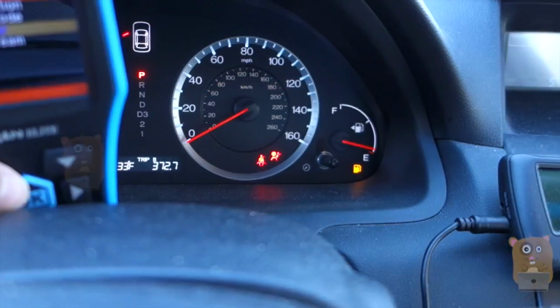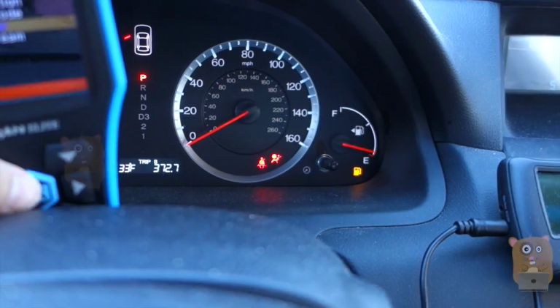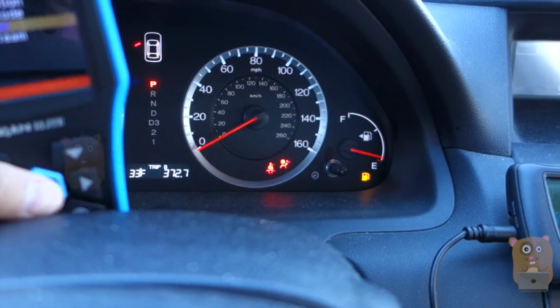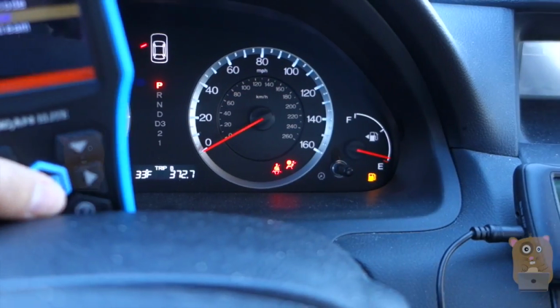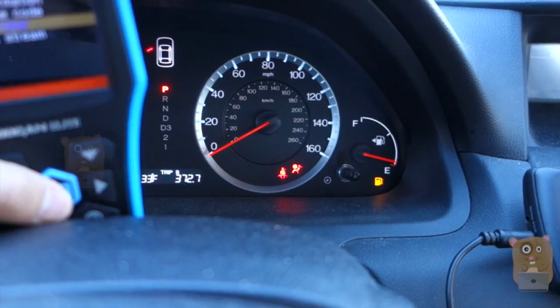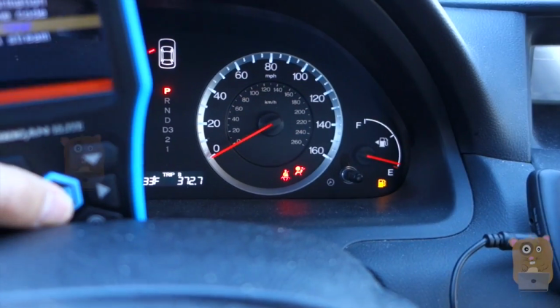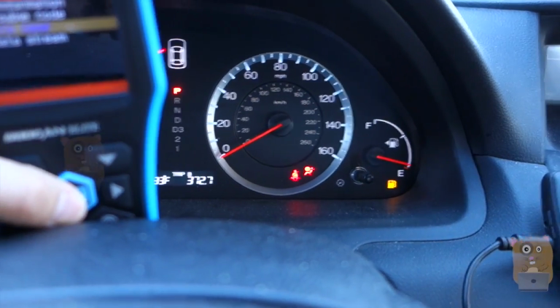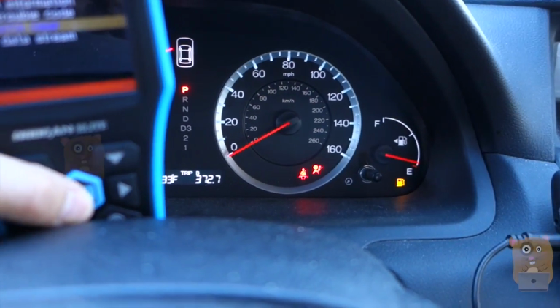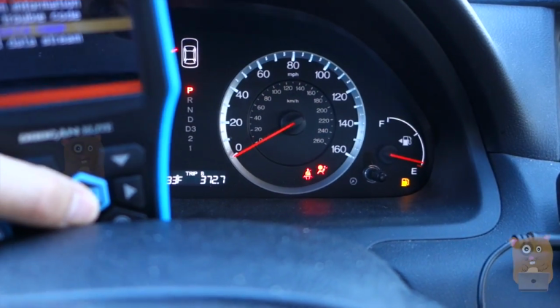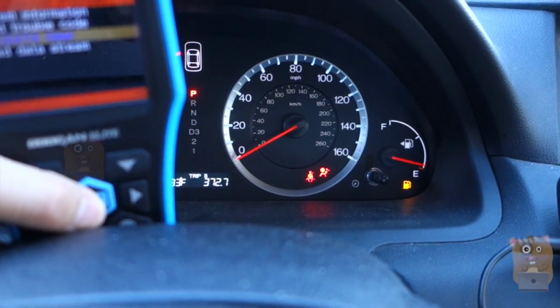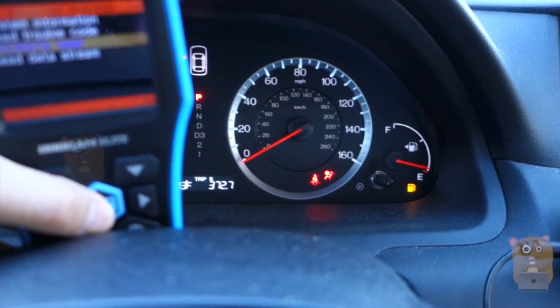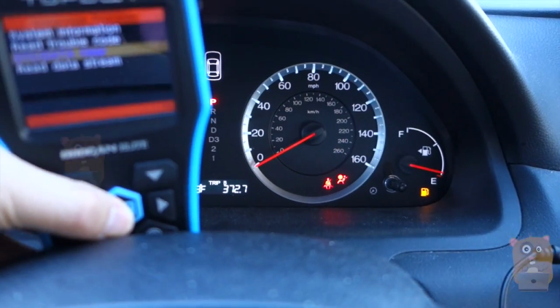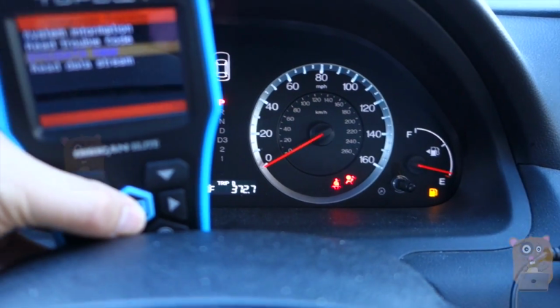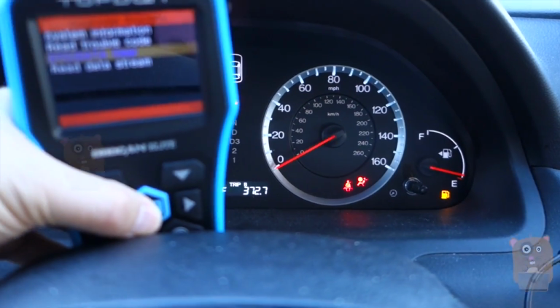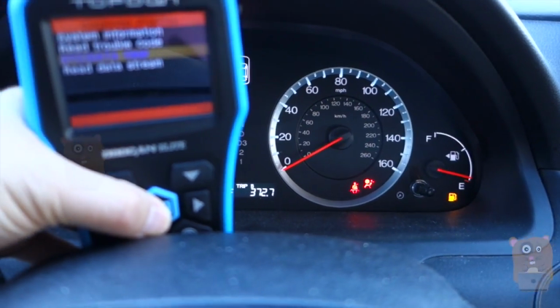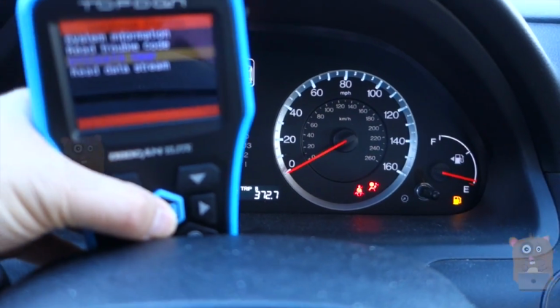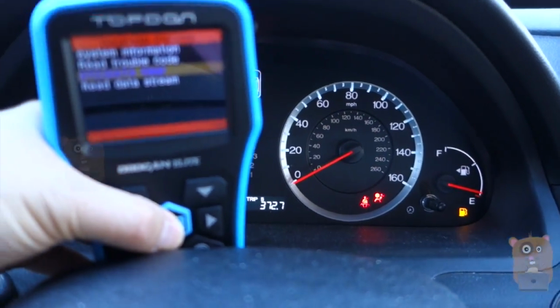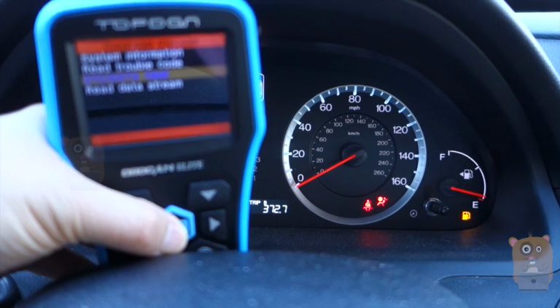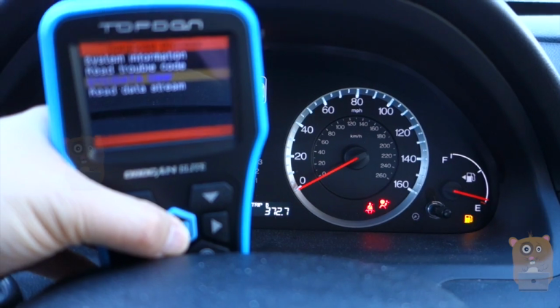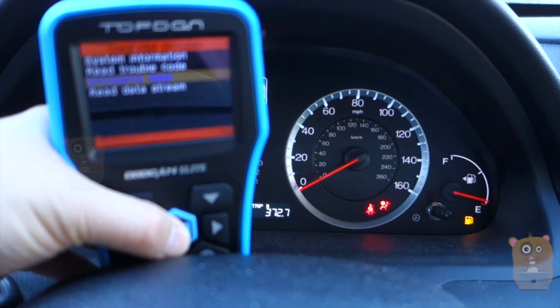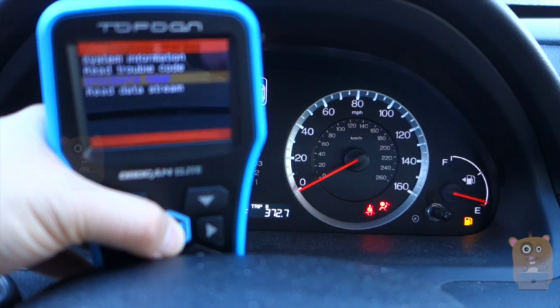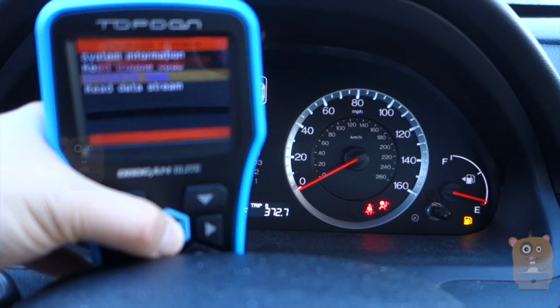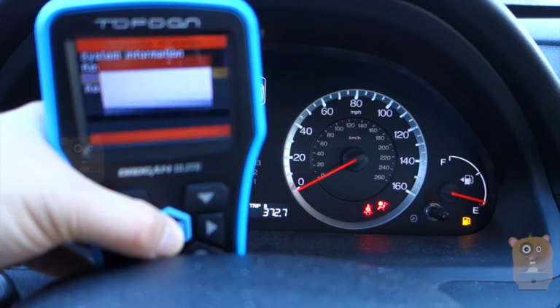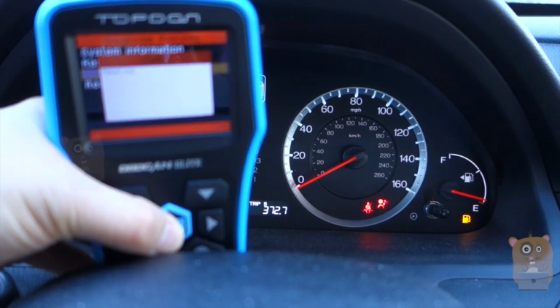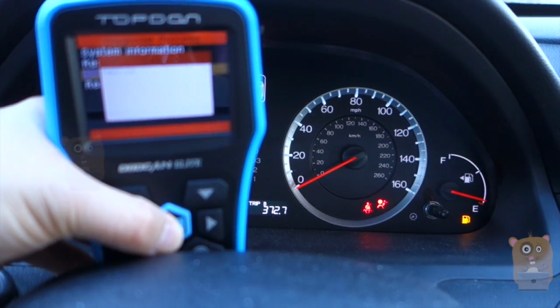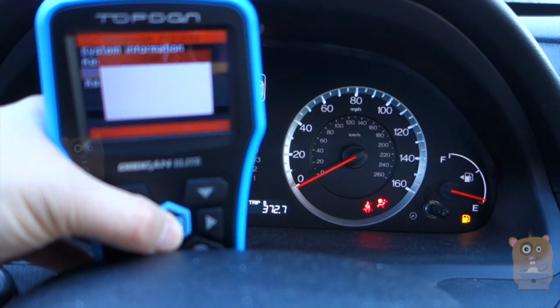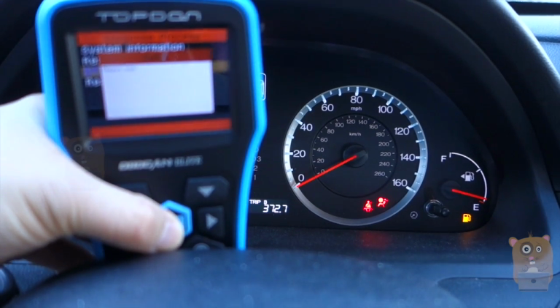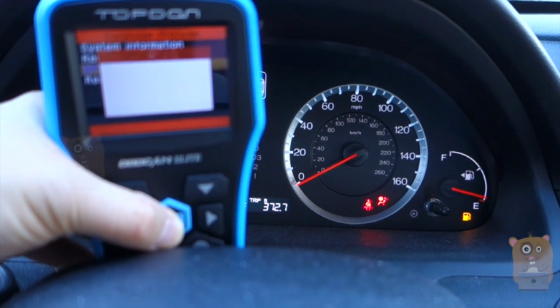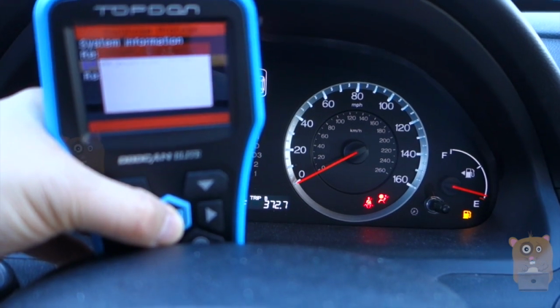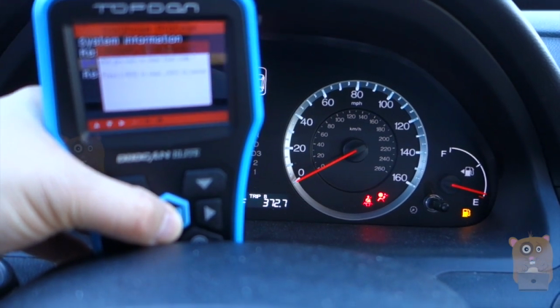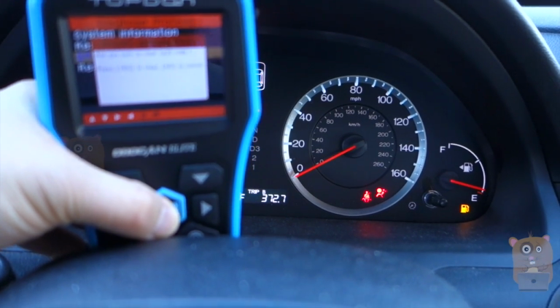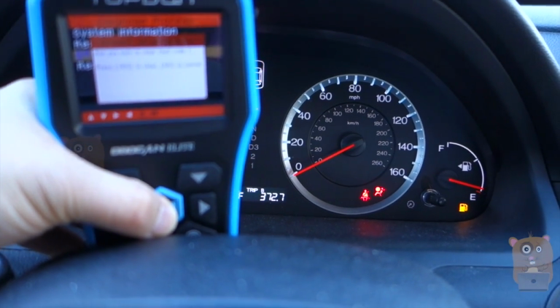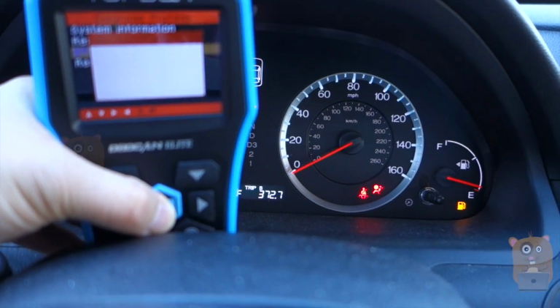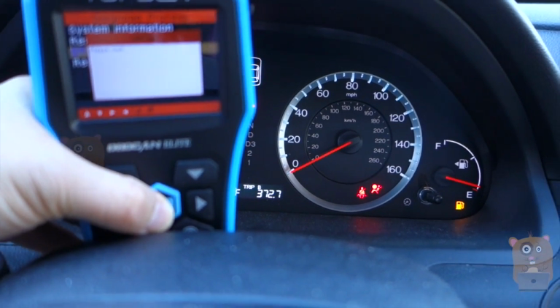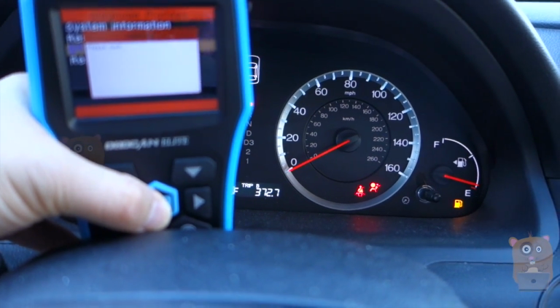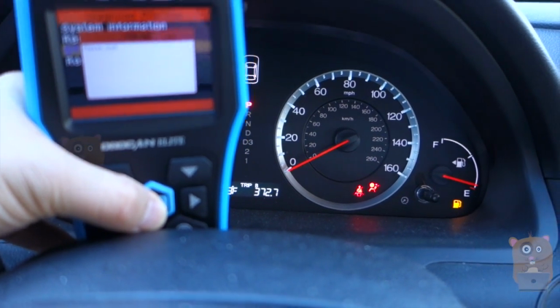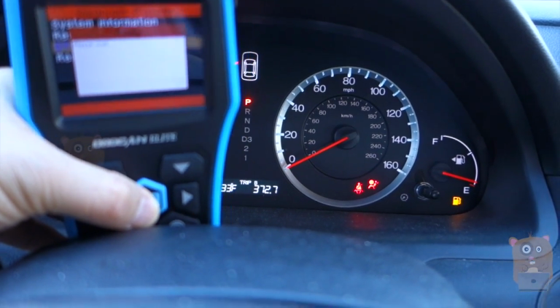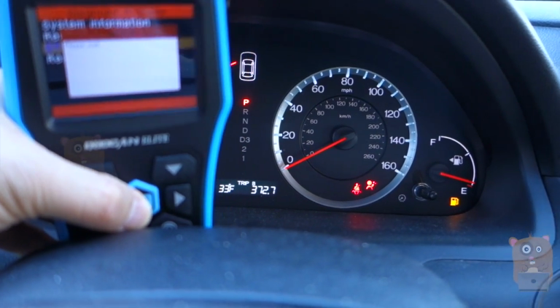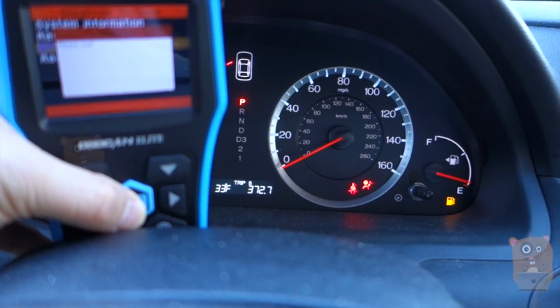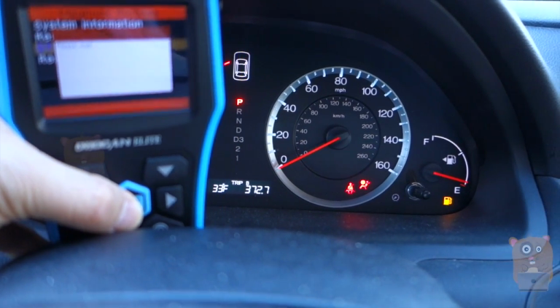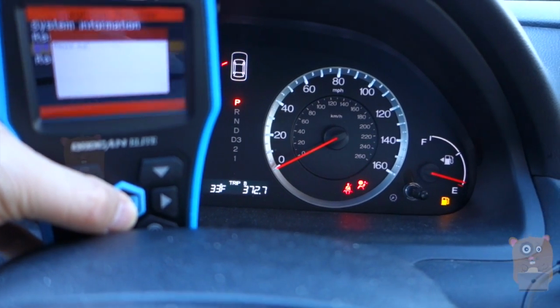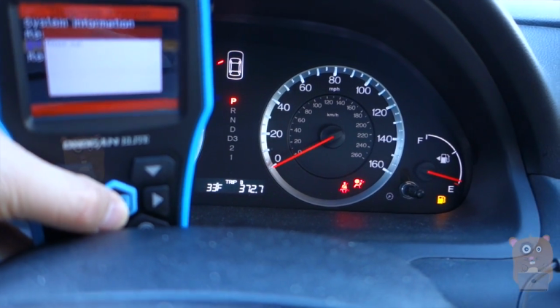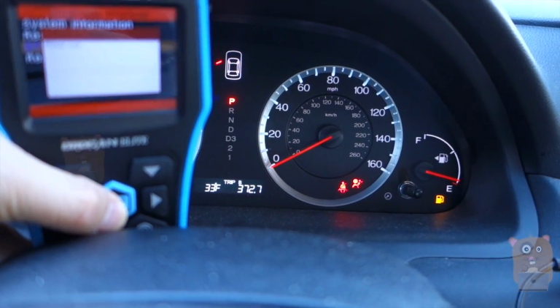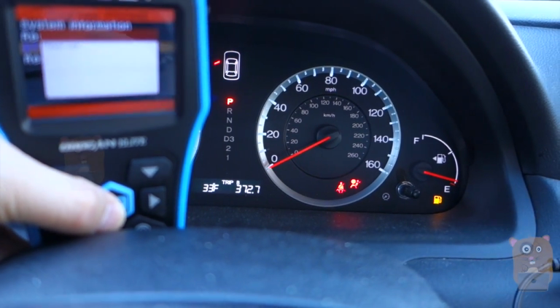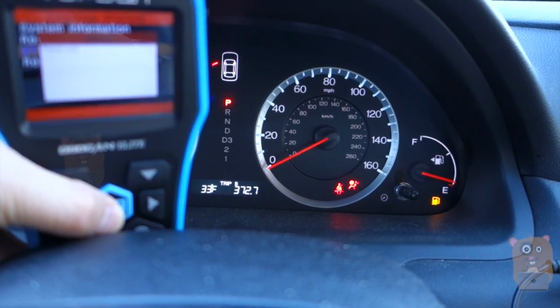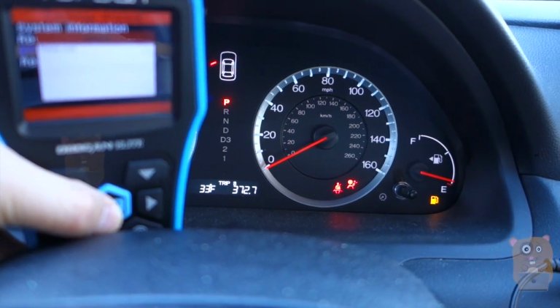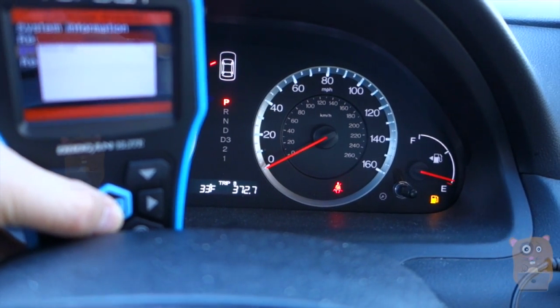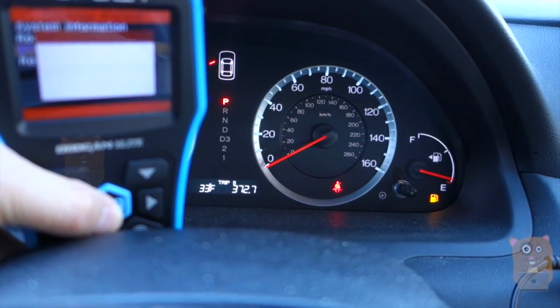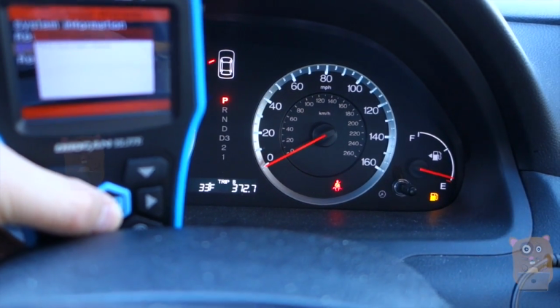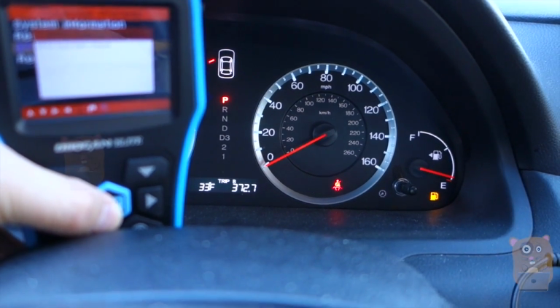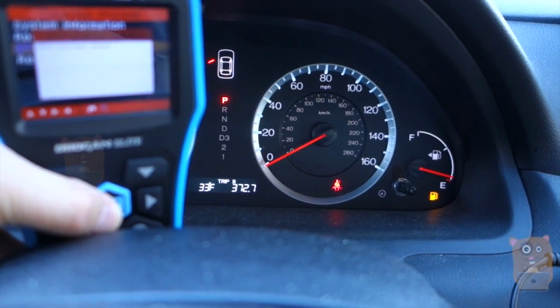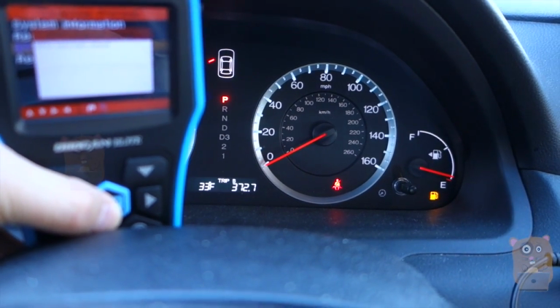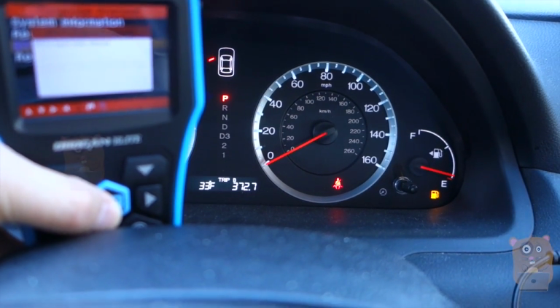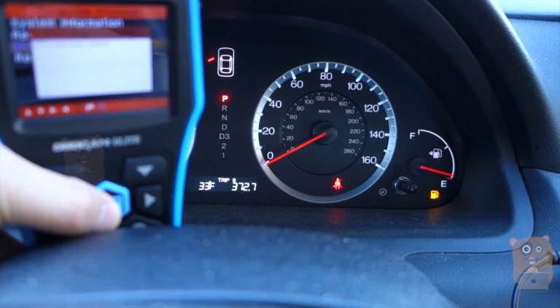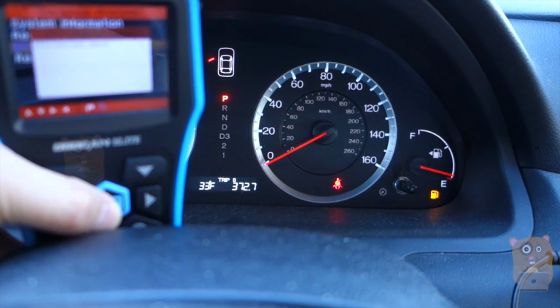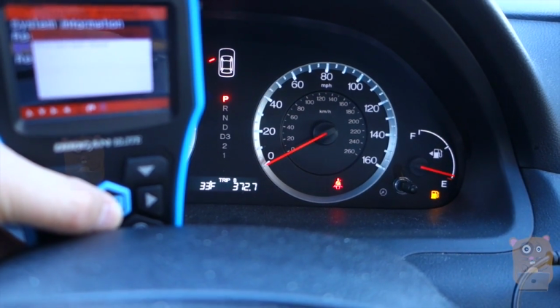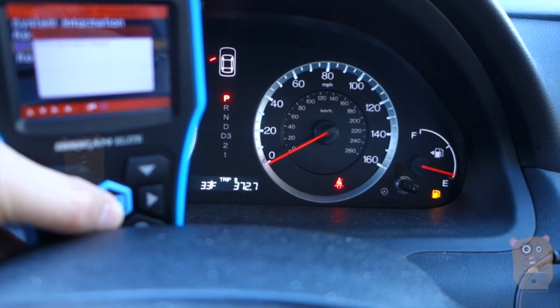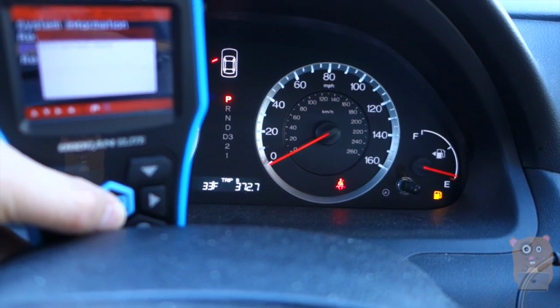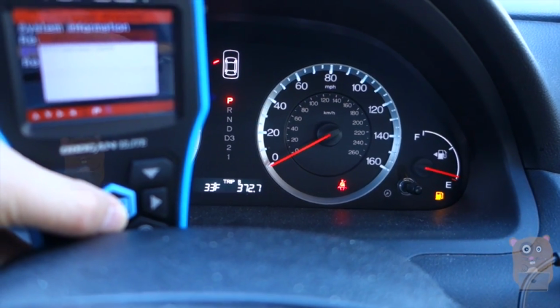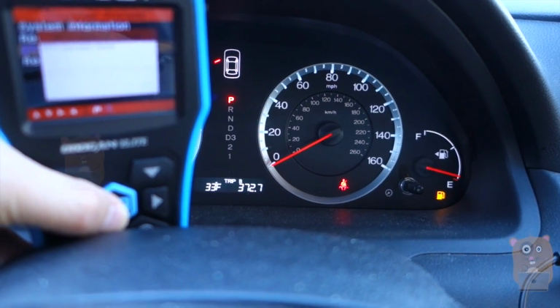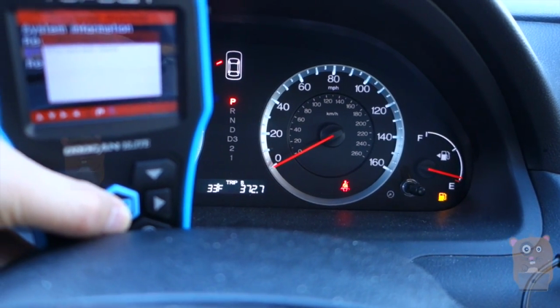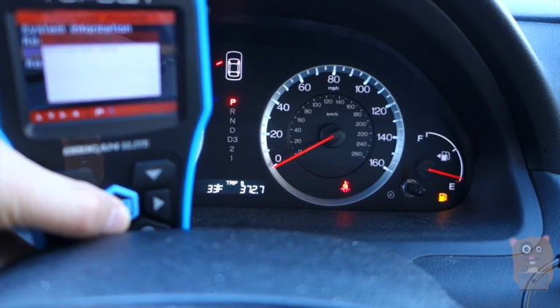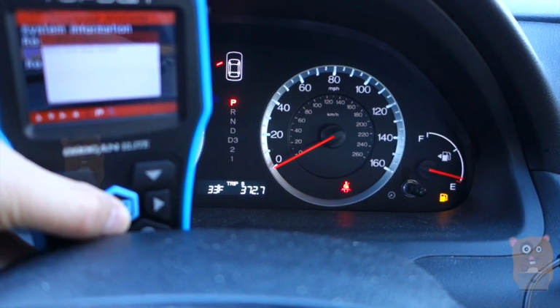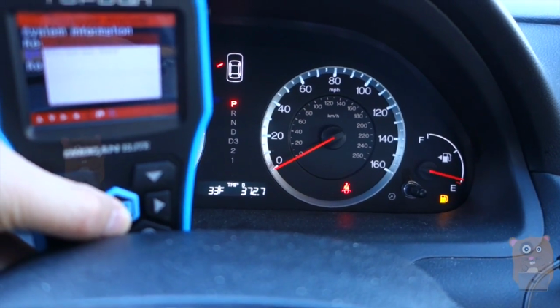I fixed the issue. Now I'm going back to my reader here. I'm going to hit yes and clear it. This time, the light will go off and it'll stay off.